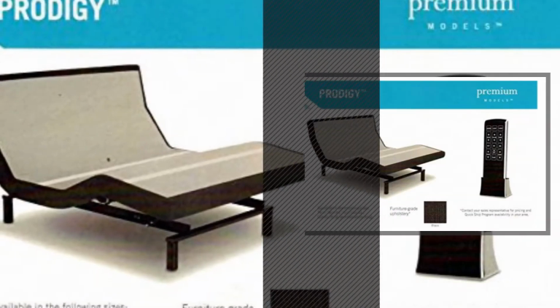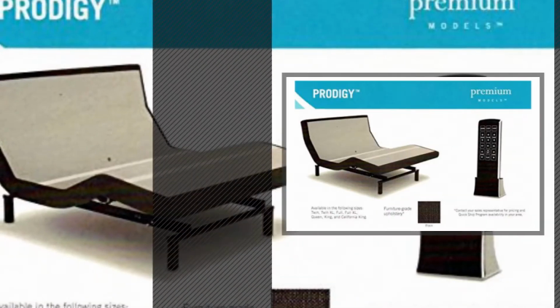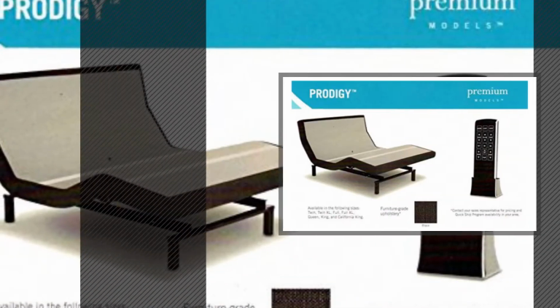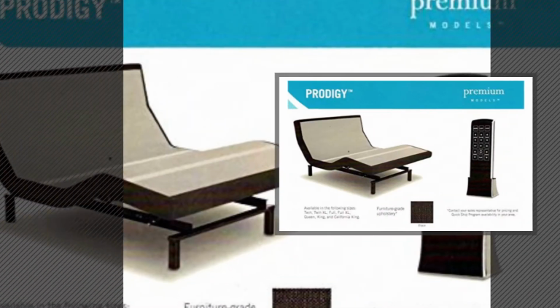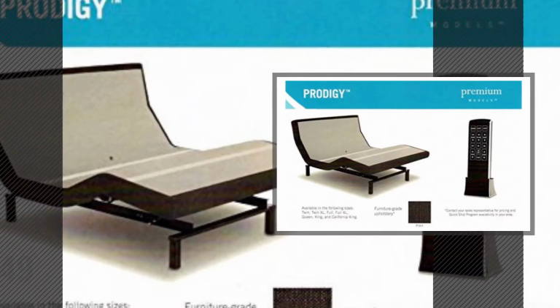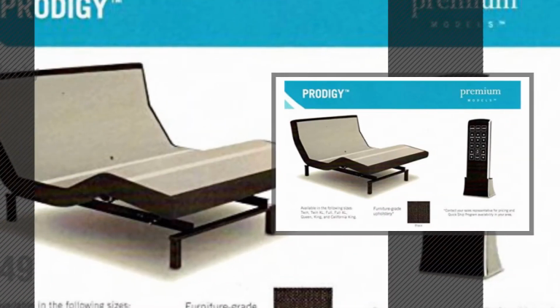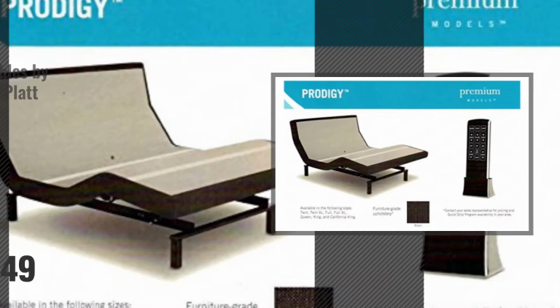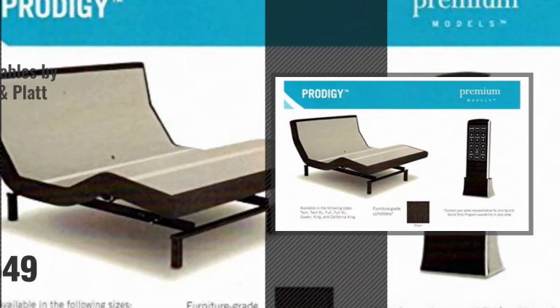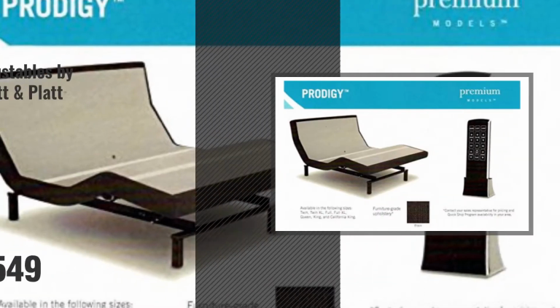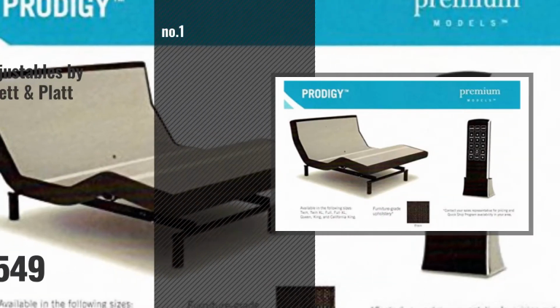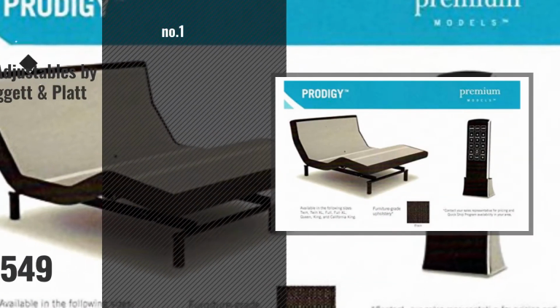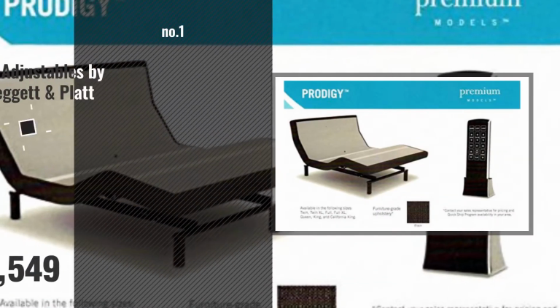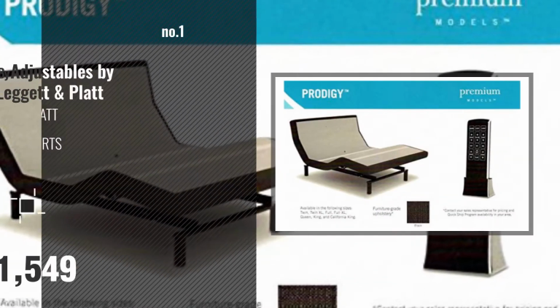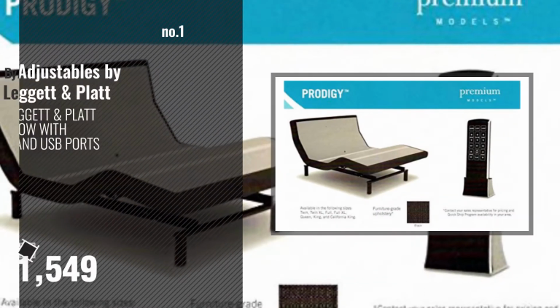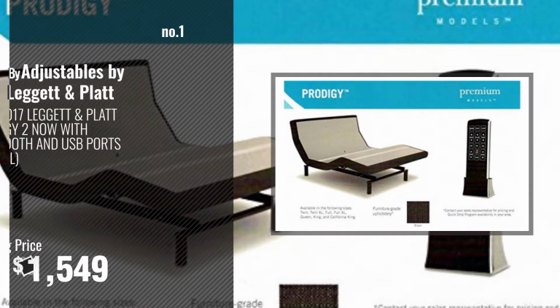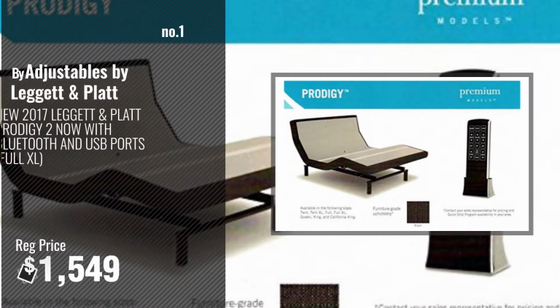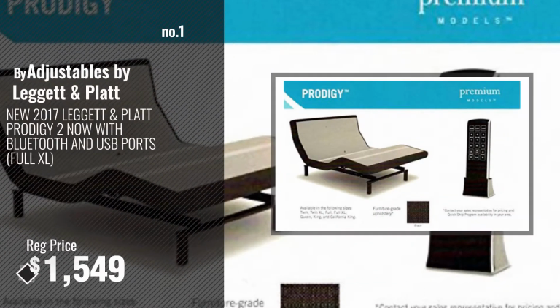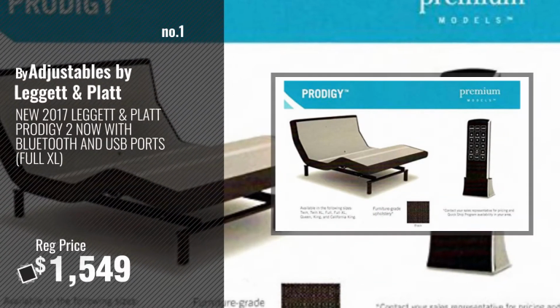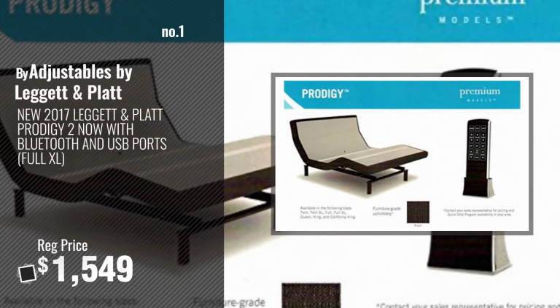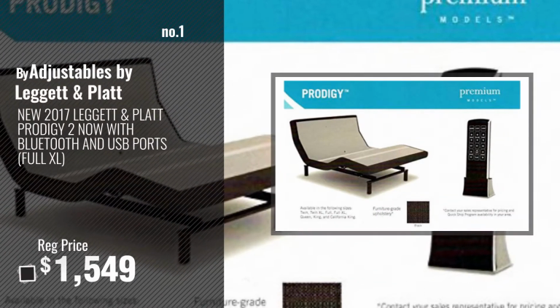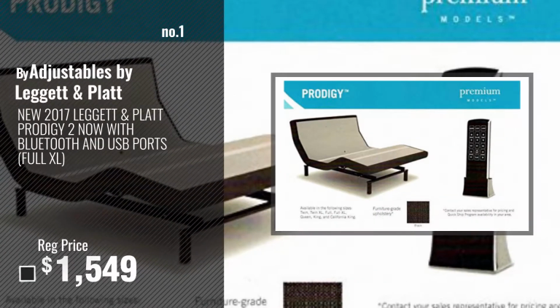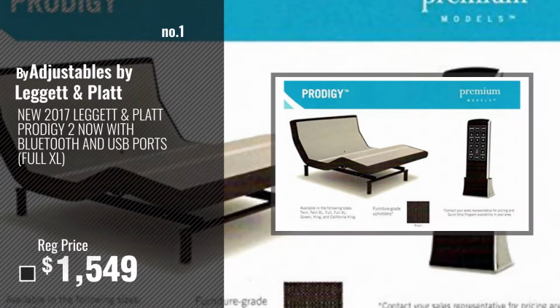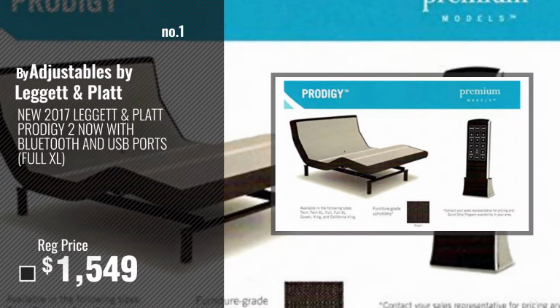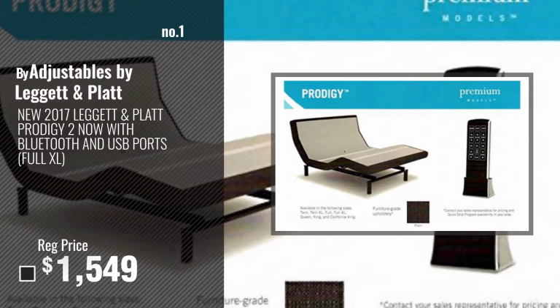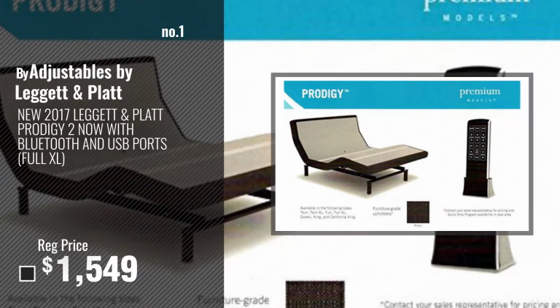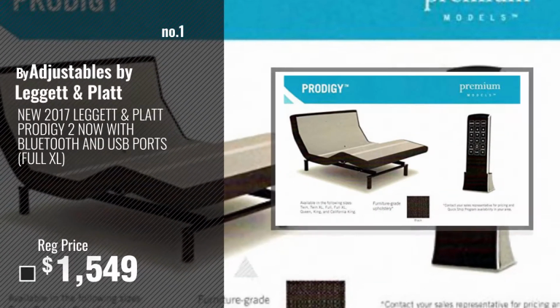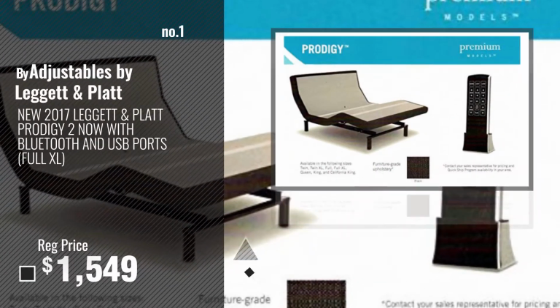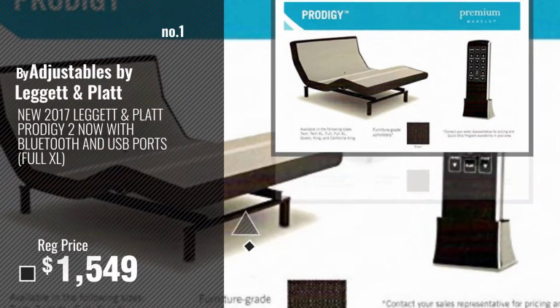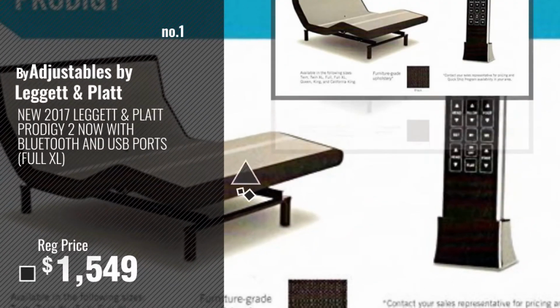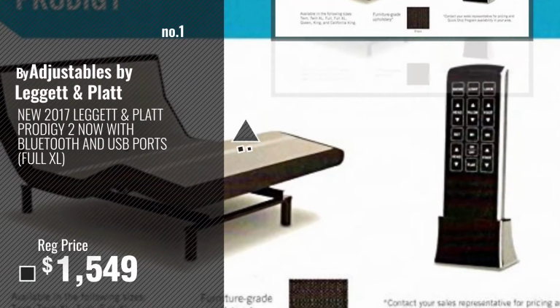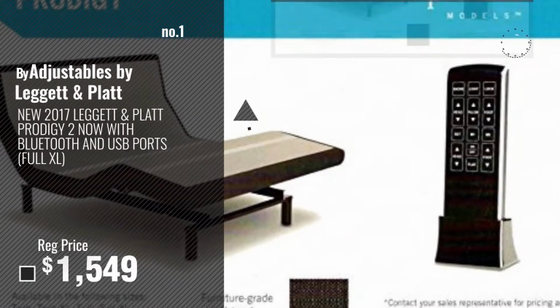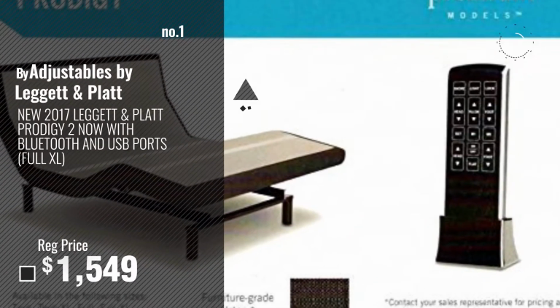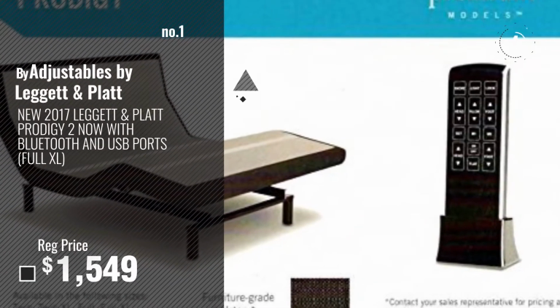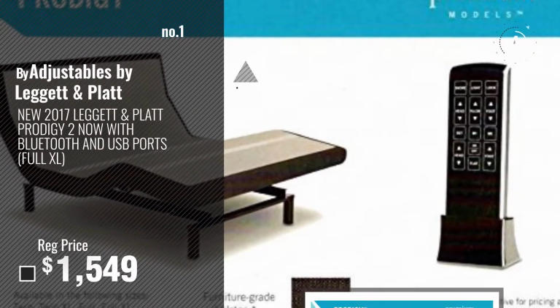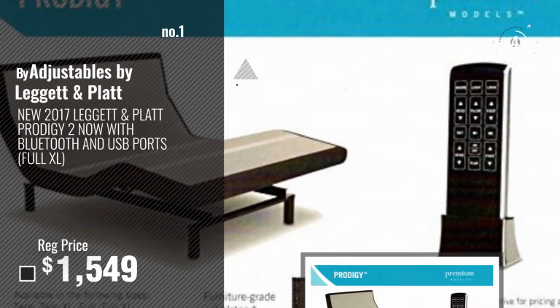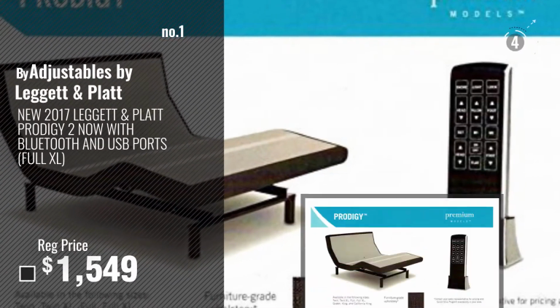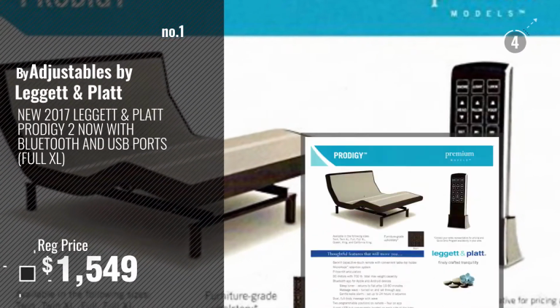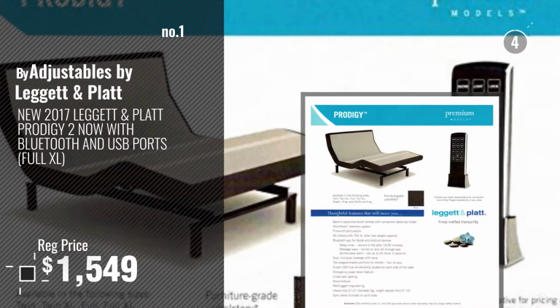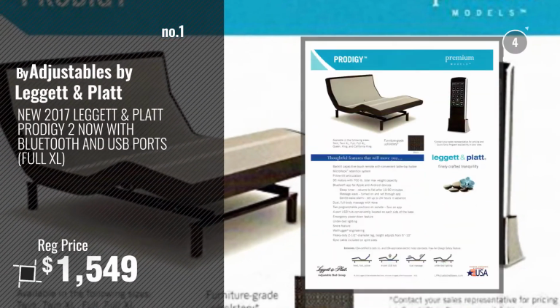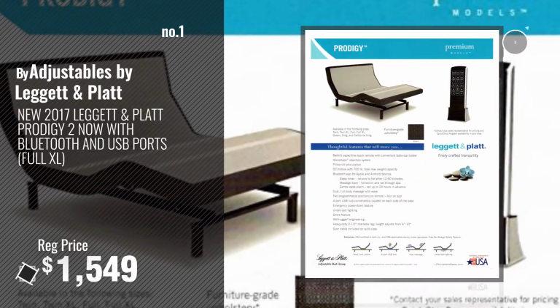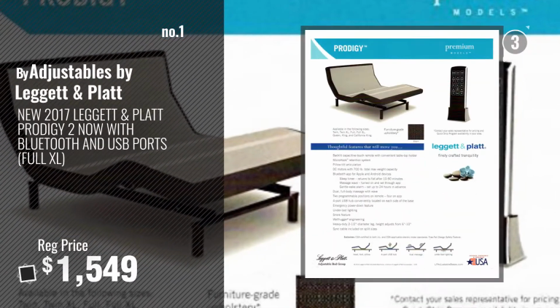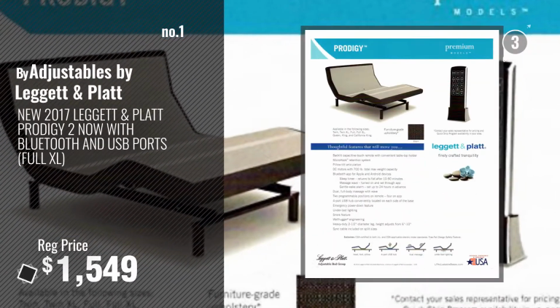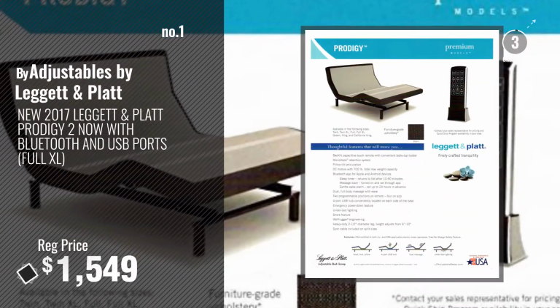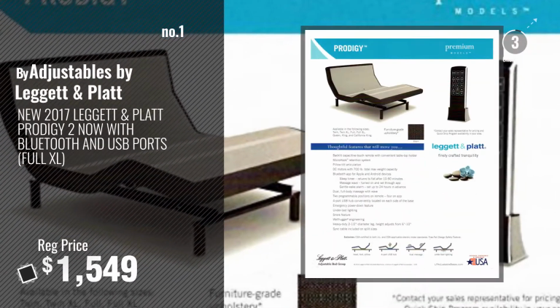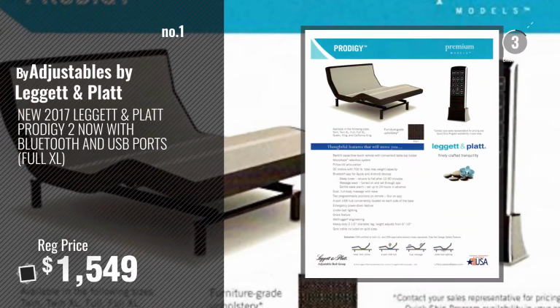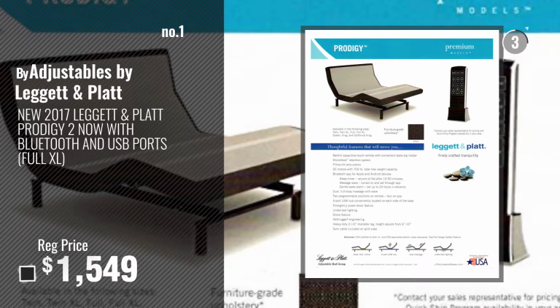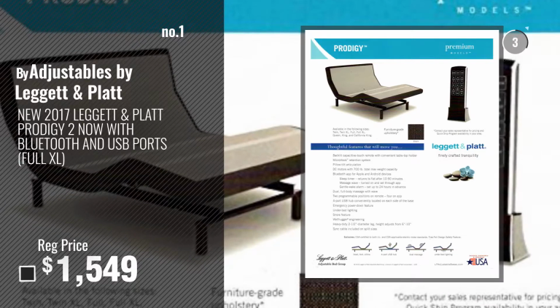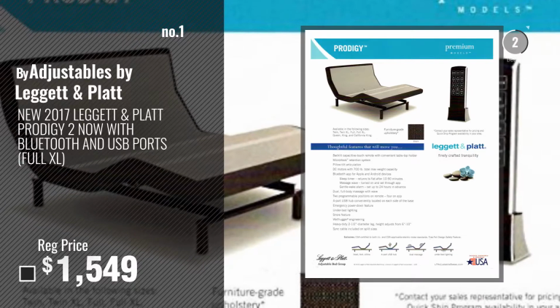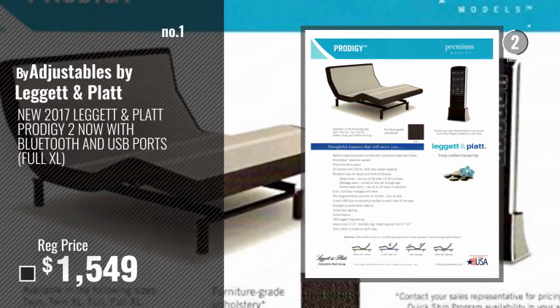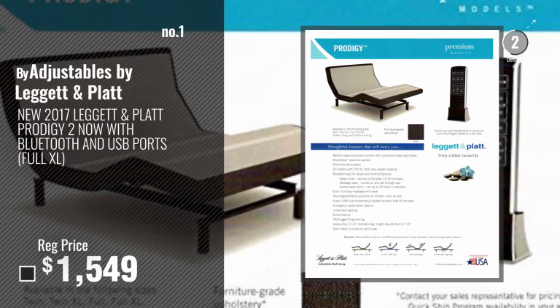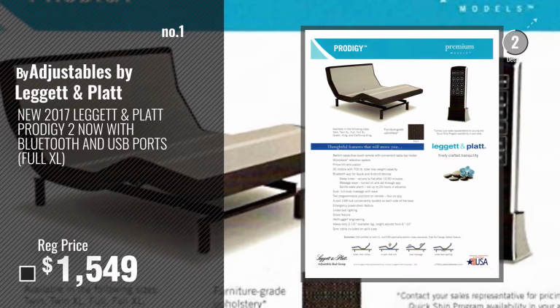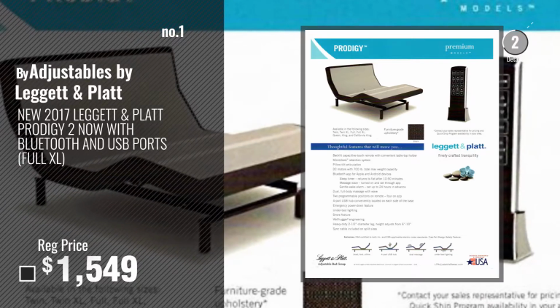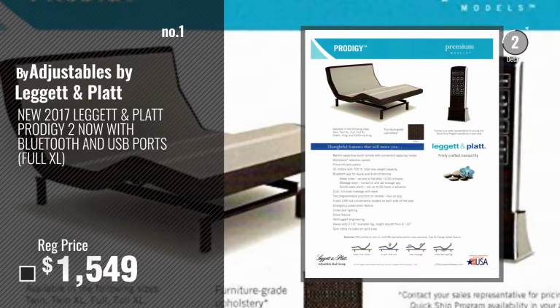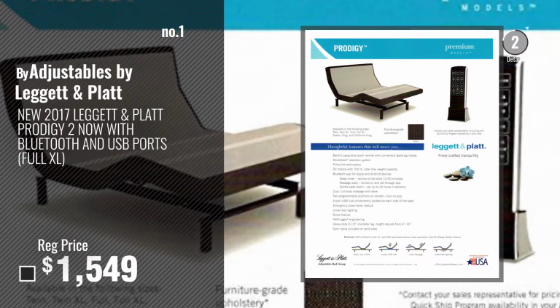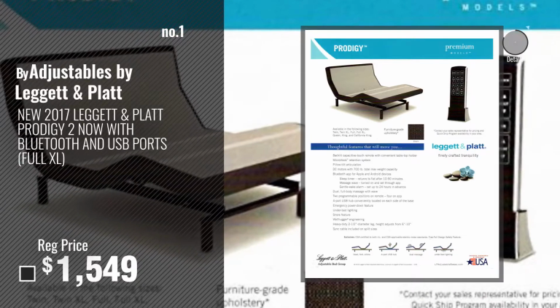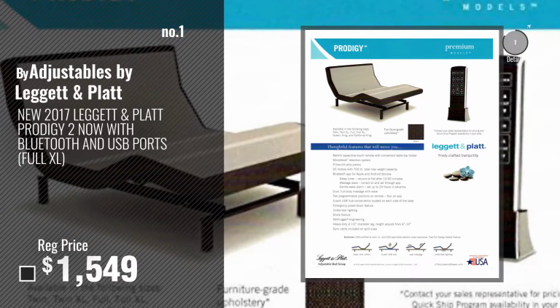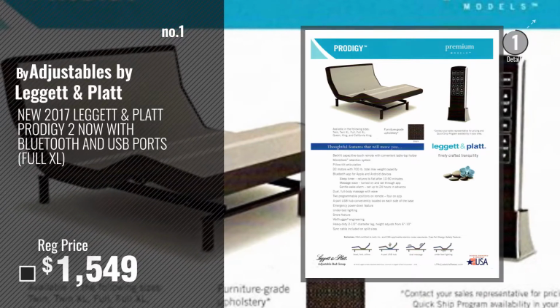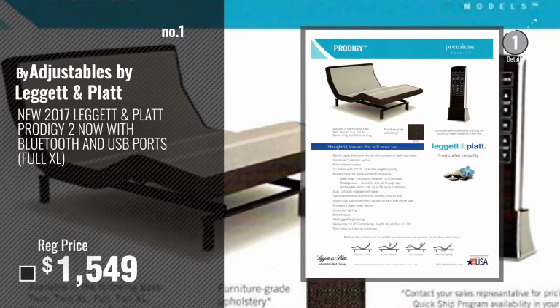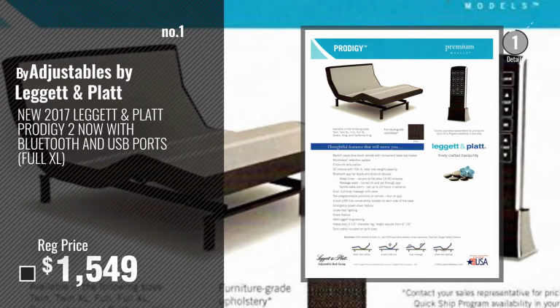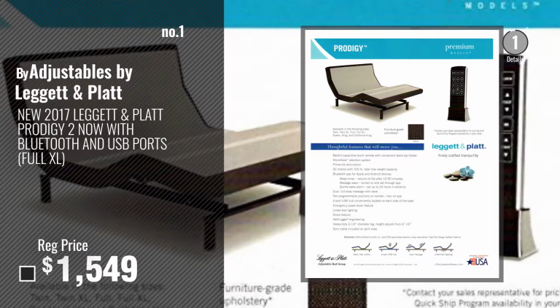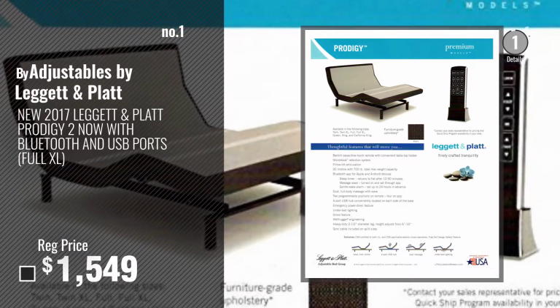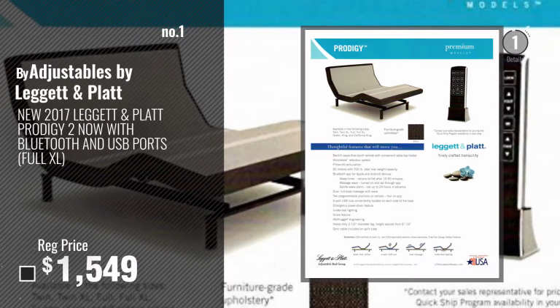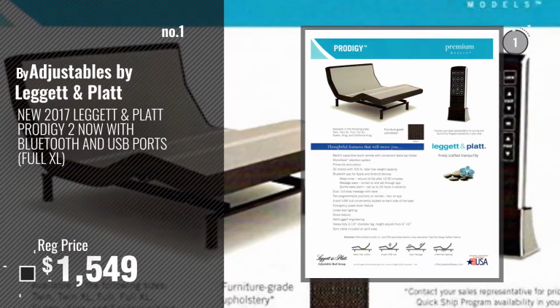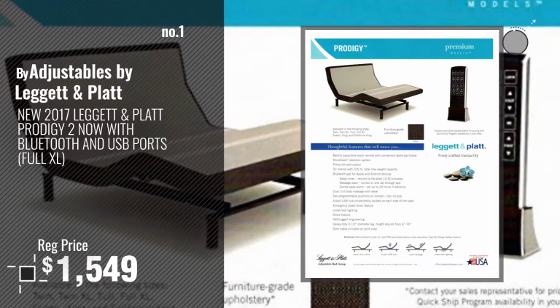Number 1: Most Popular. Buy Adjustables by Leggett and Platt. Watch this video, choose your favorite.